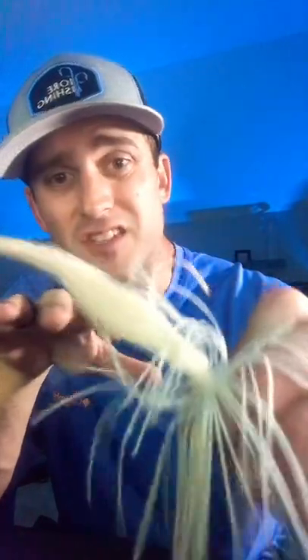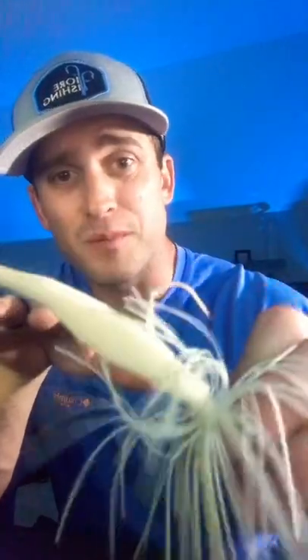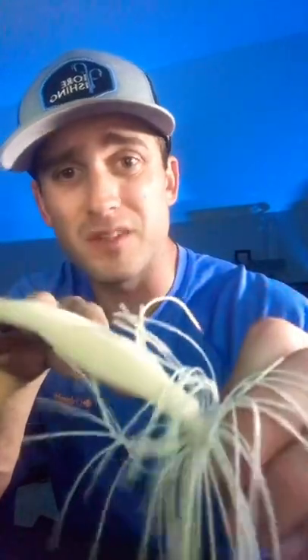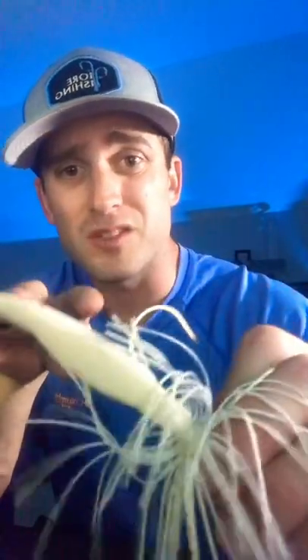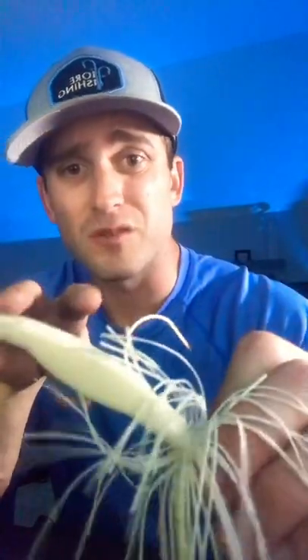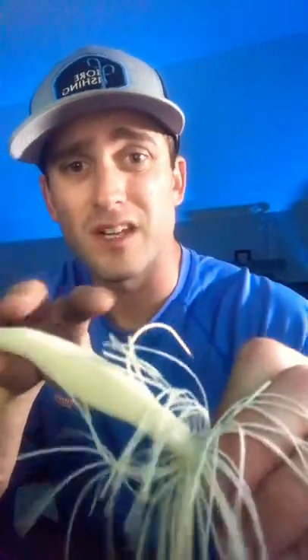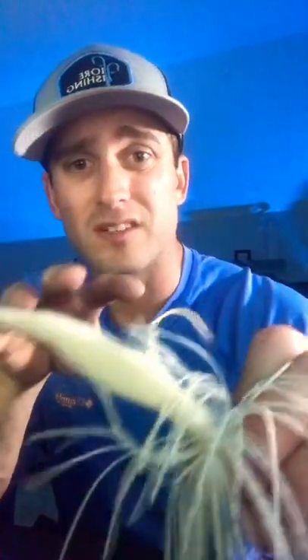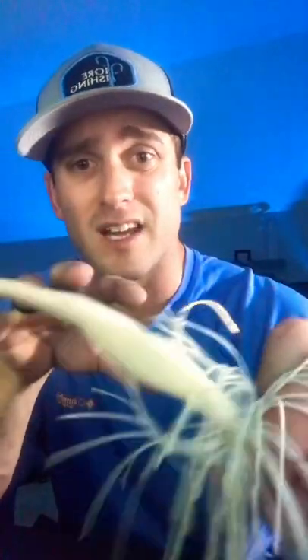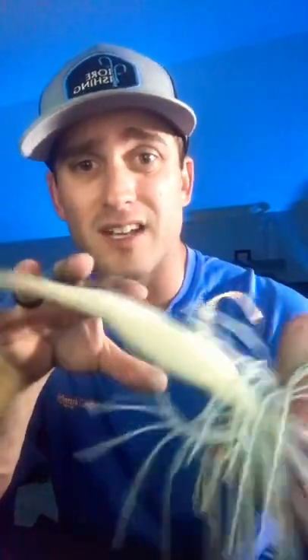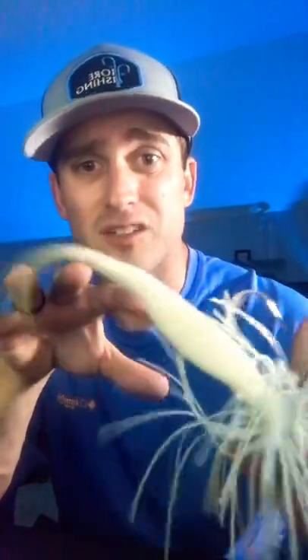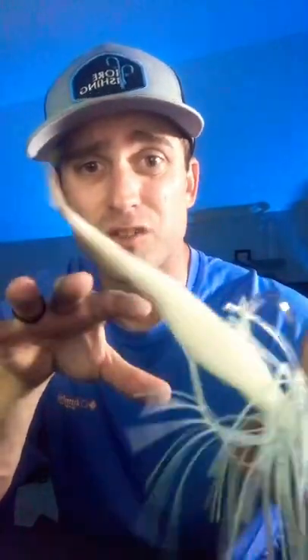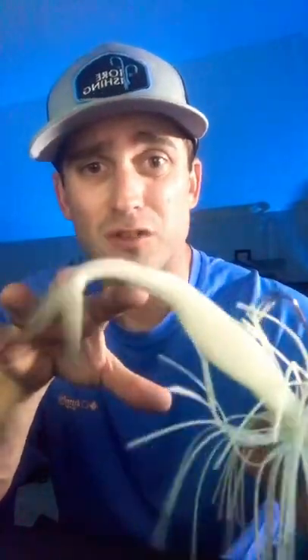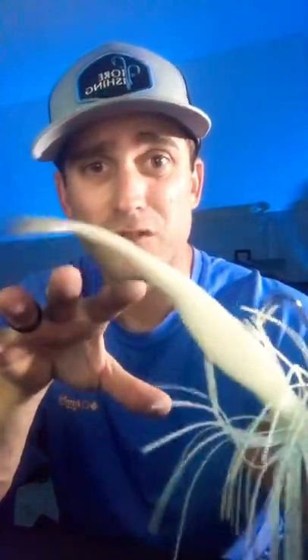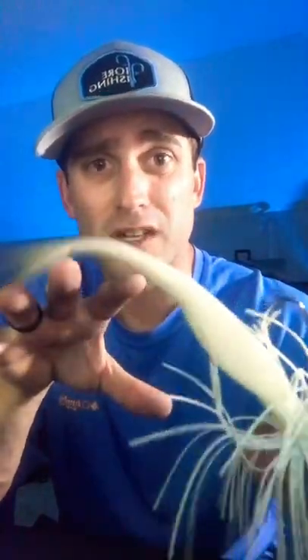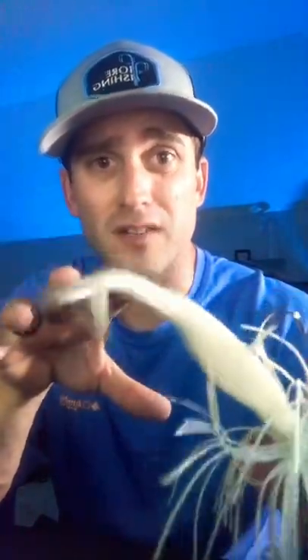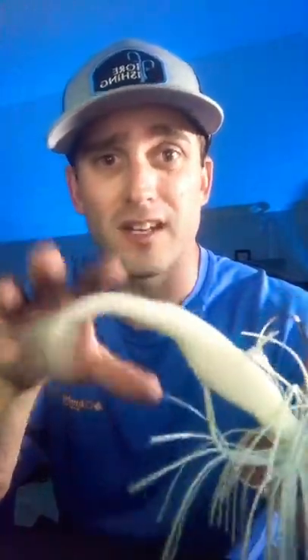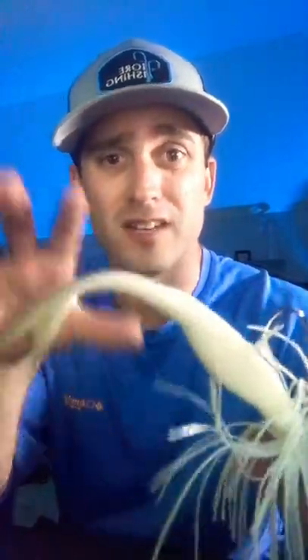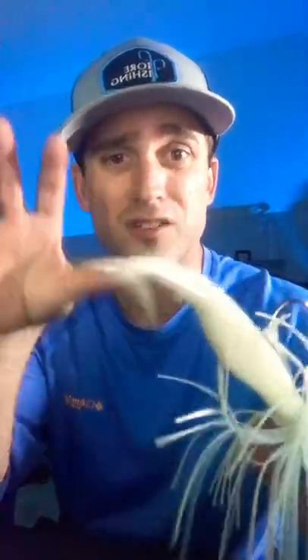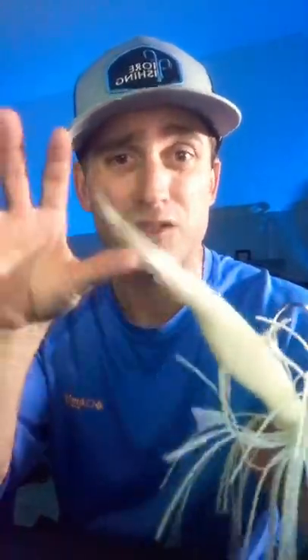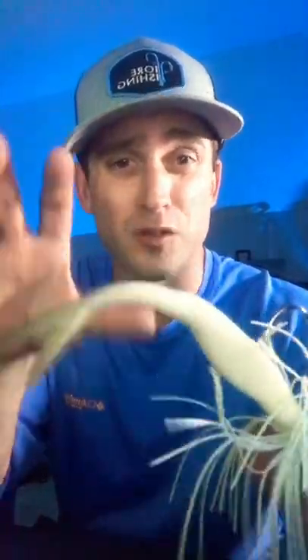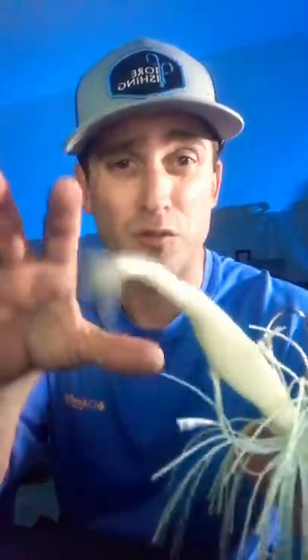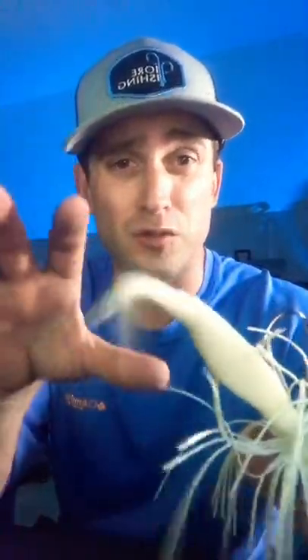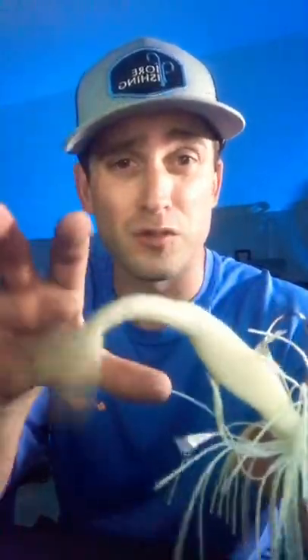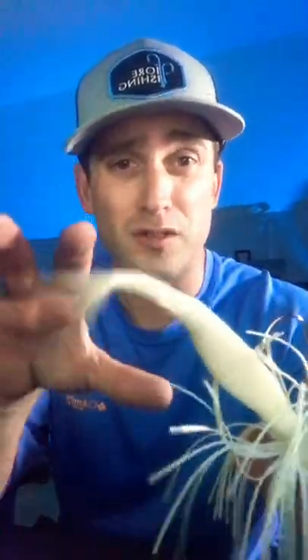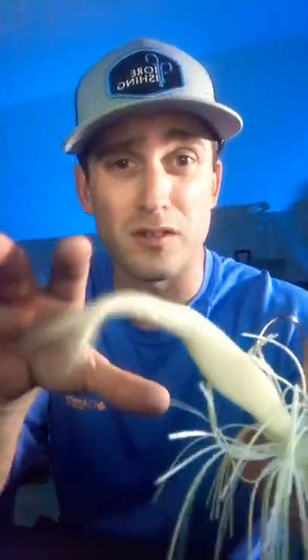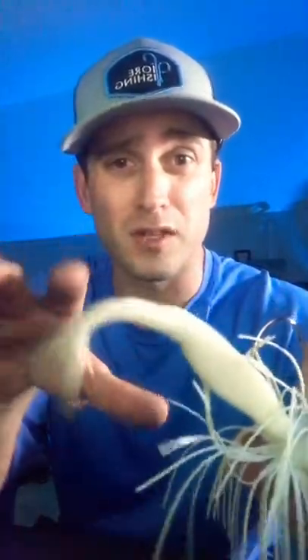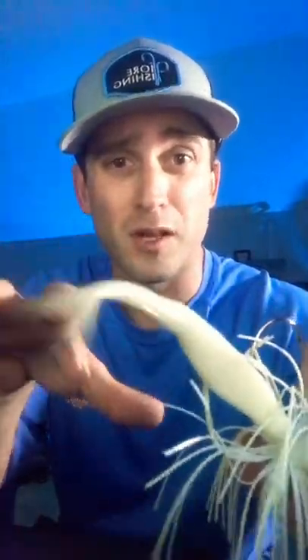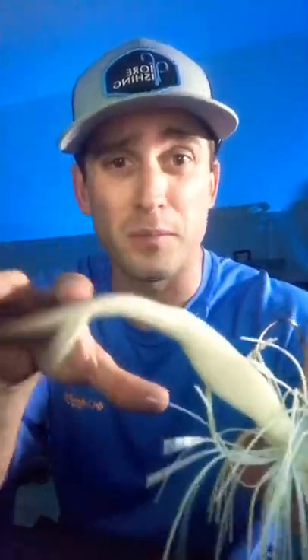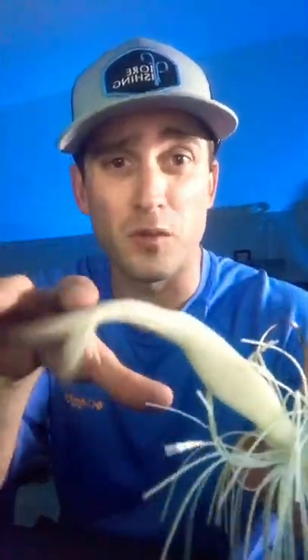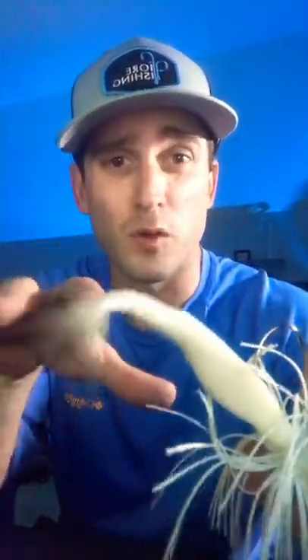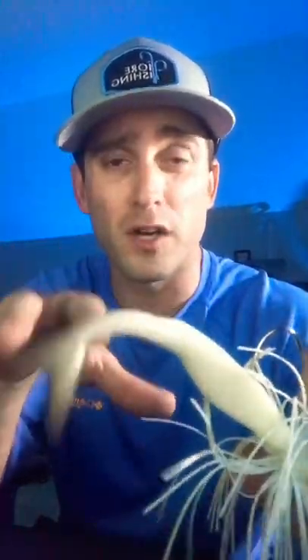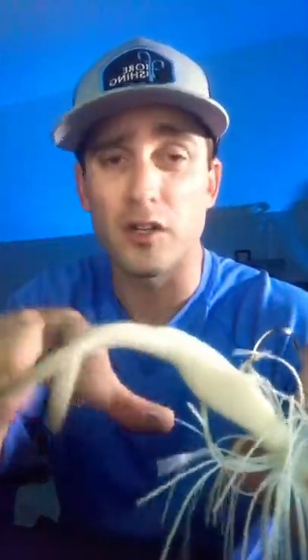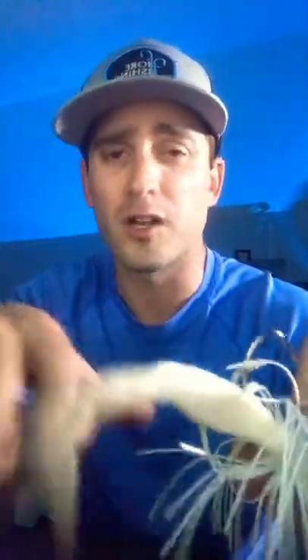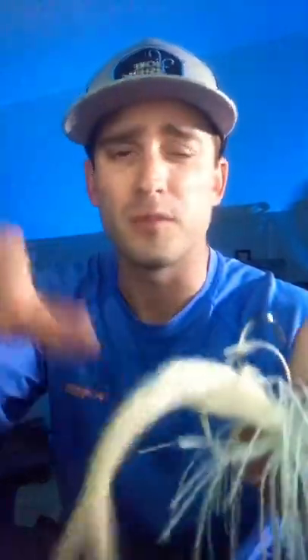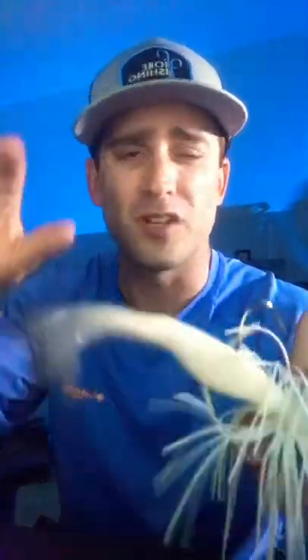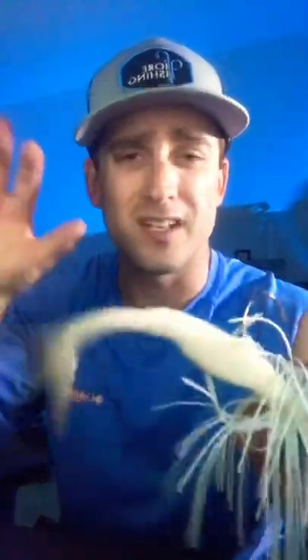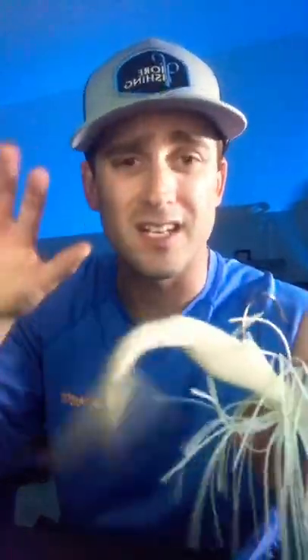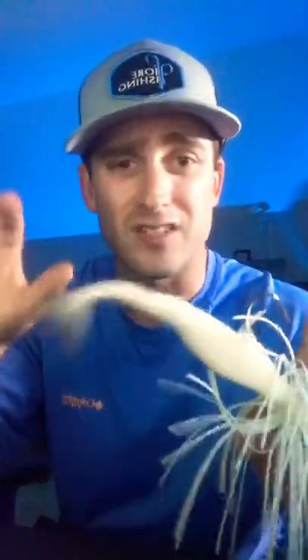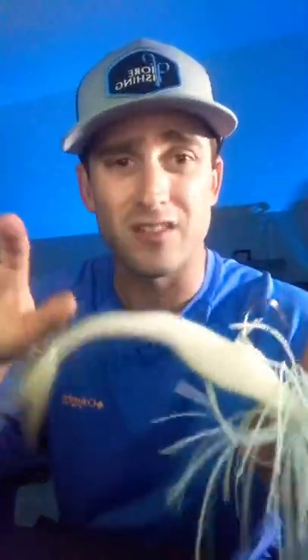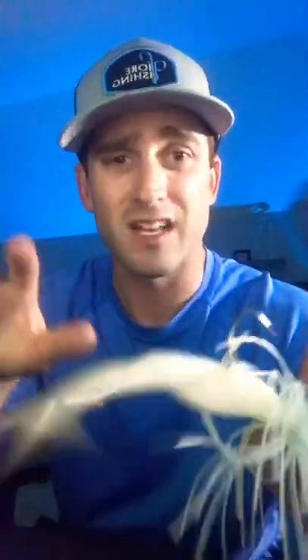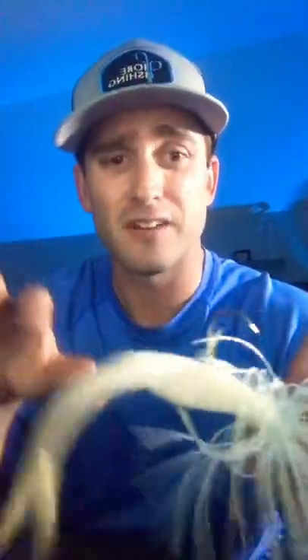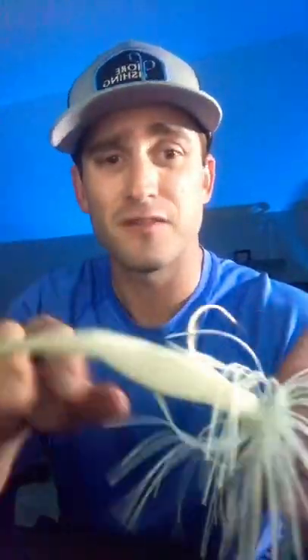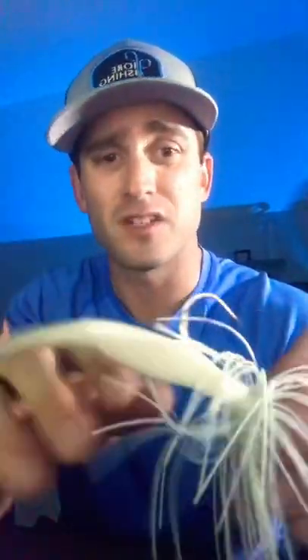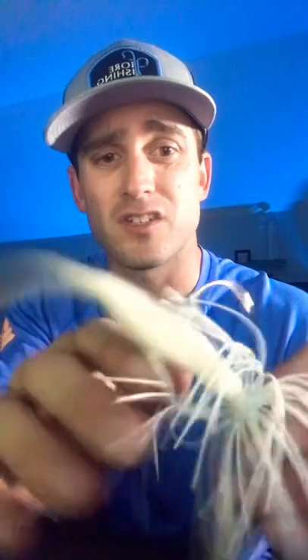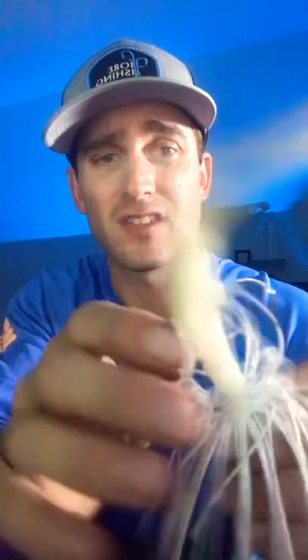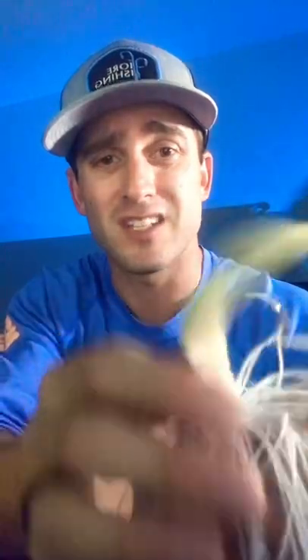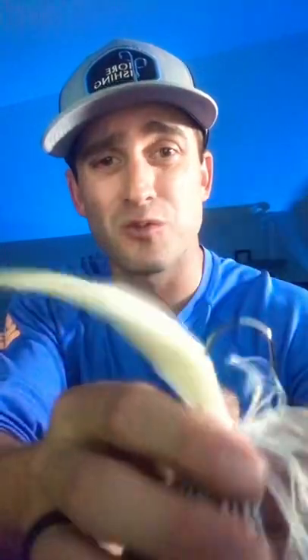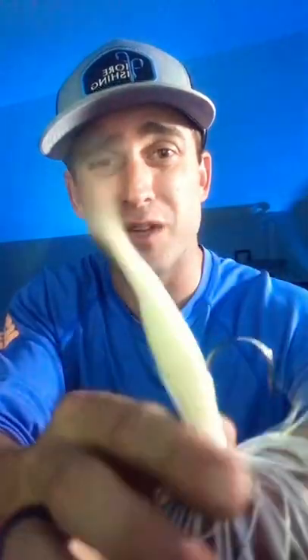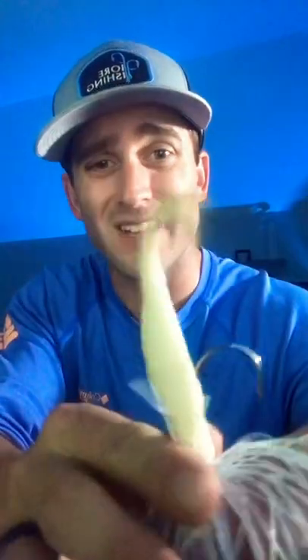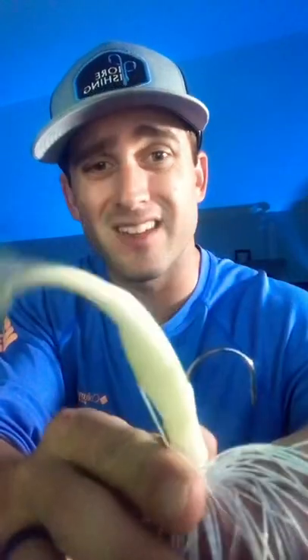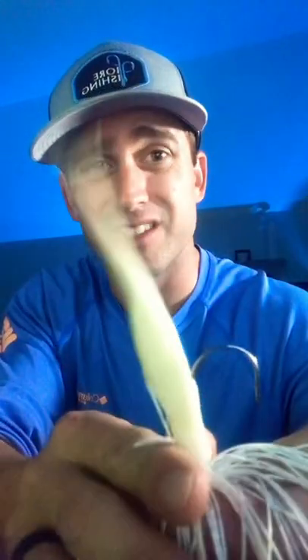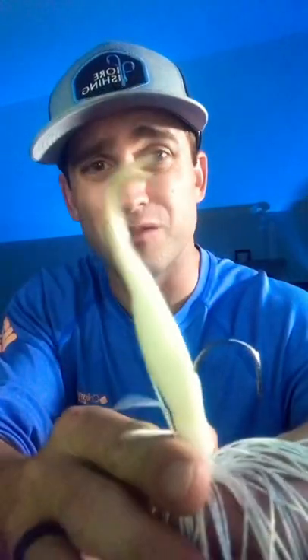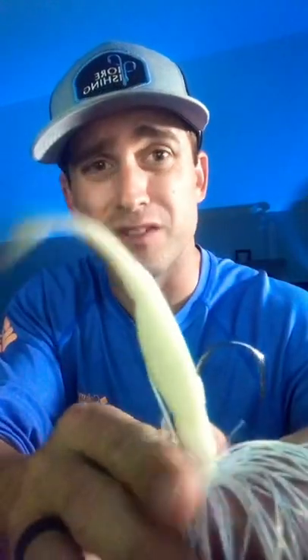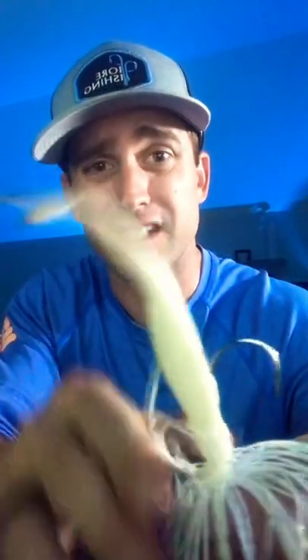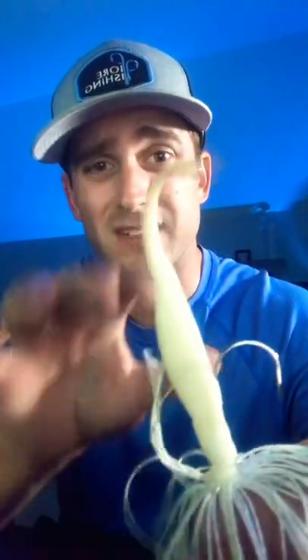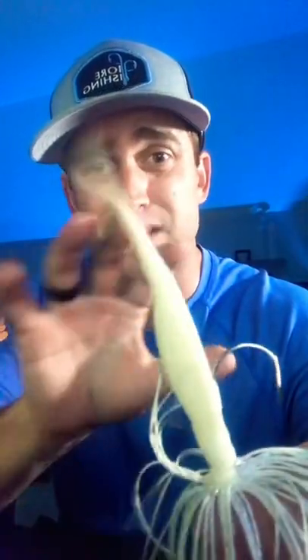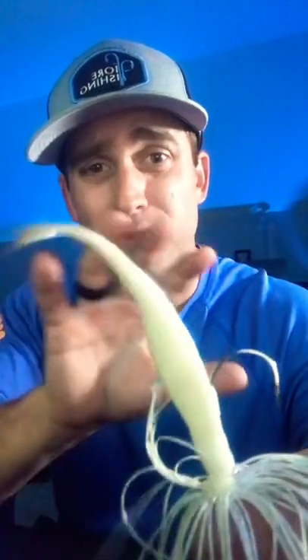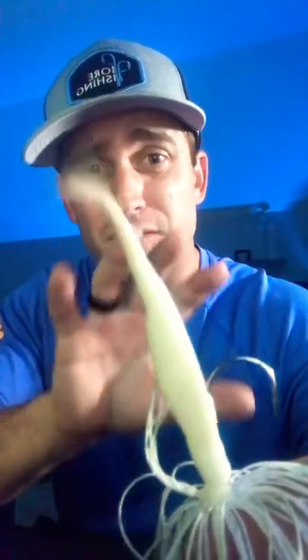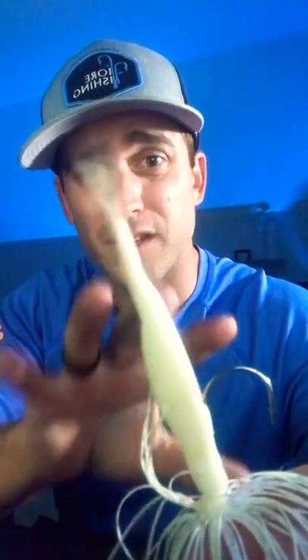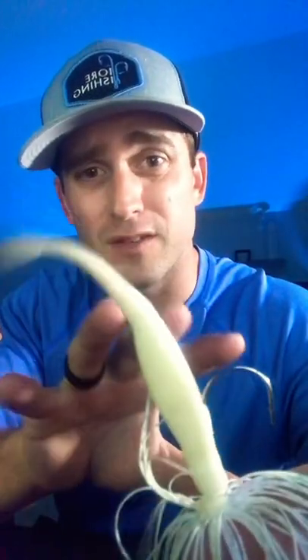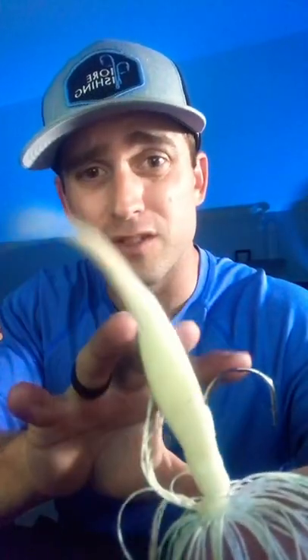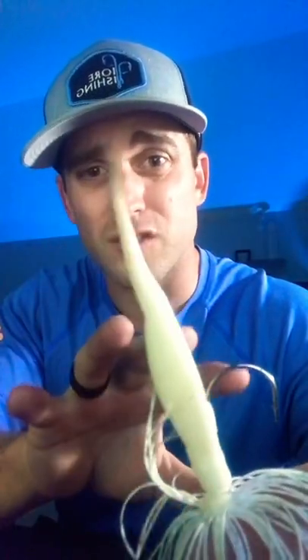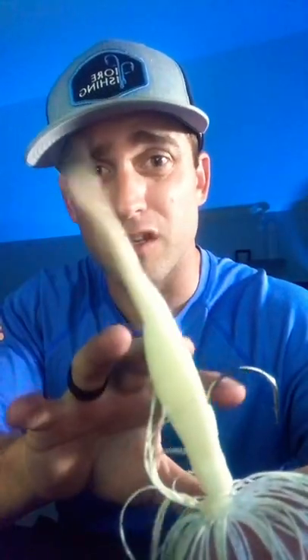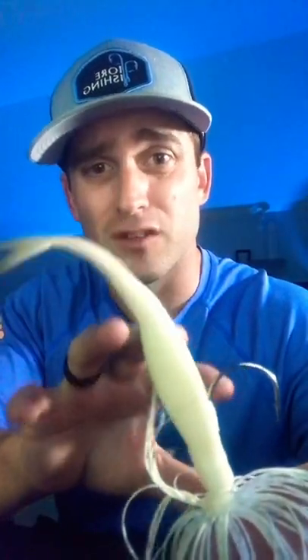Skipping this around docks, throwing around laydowns, slow rolling up in the water column — you're going to catch a lot of fish. That's the way I like to rig it and that's my favorite trailer.